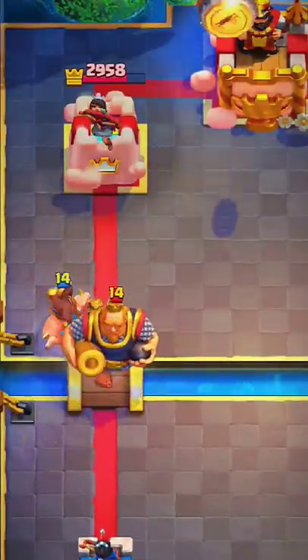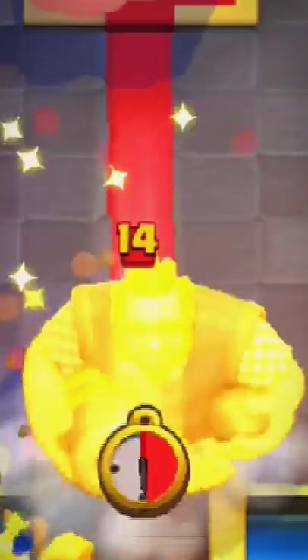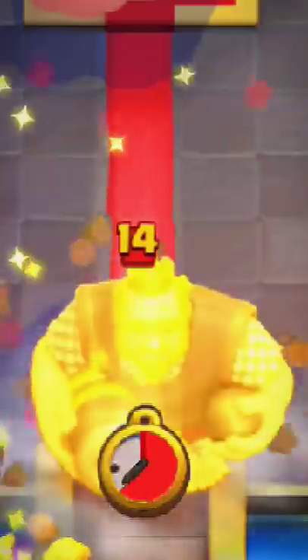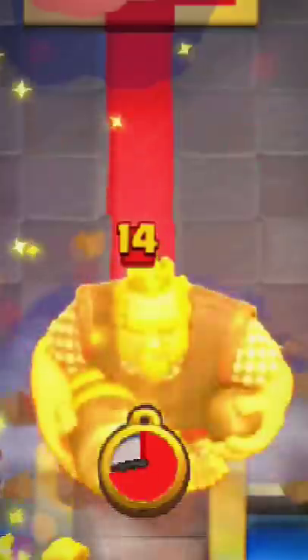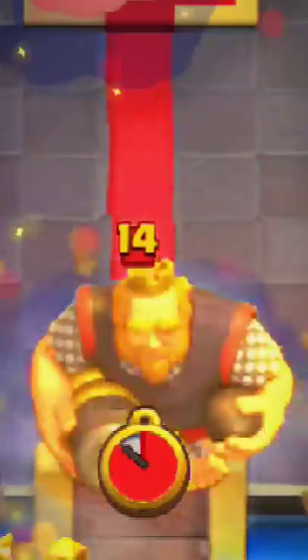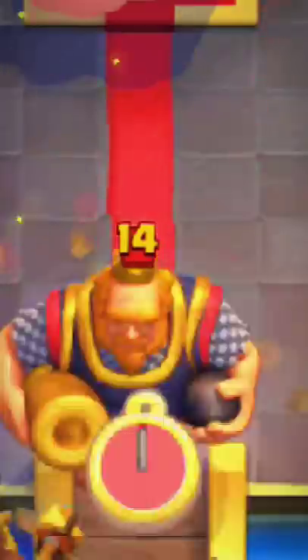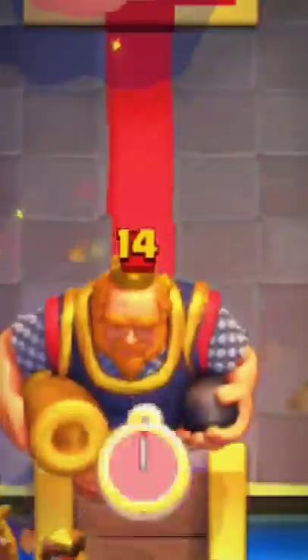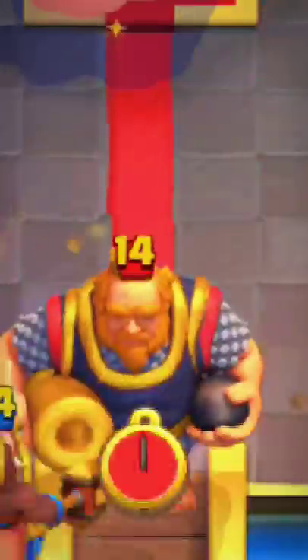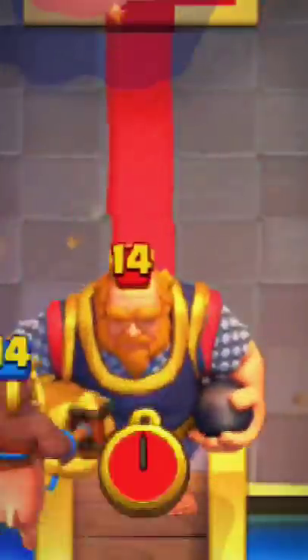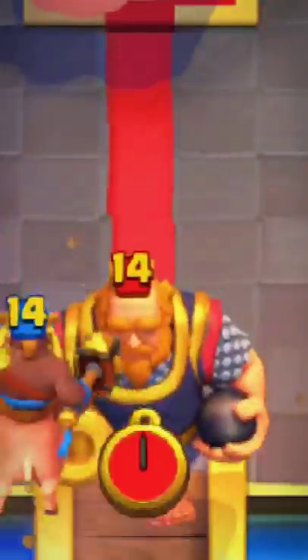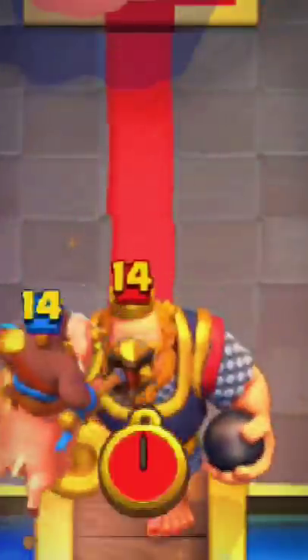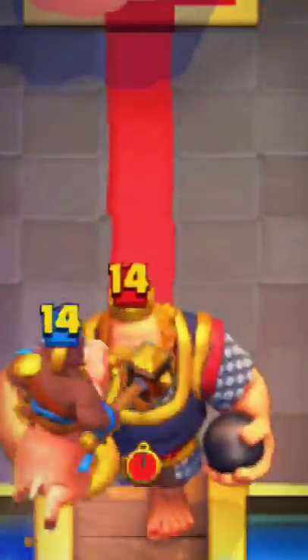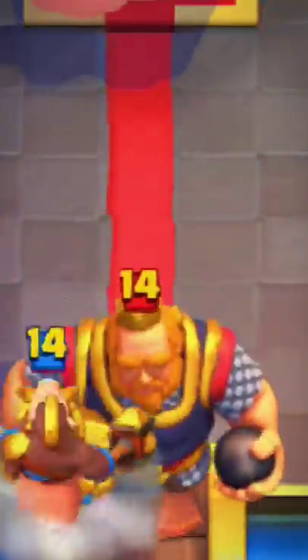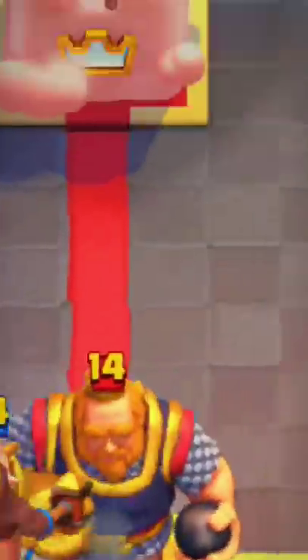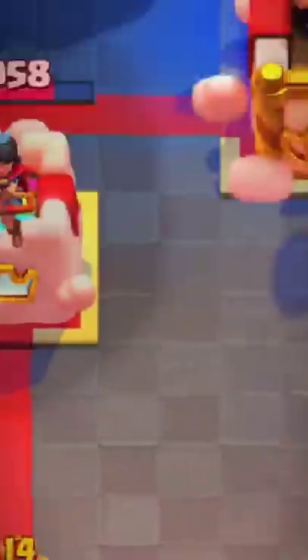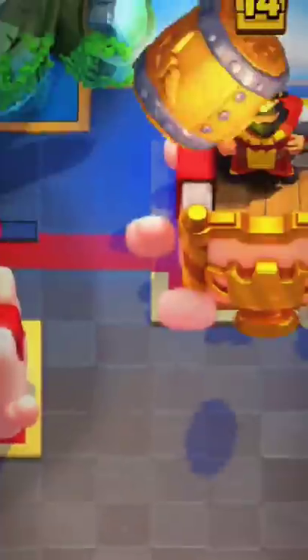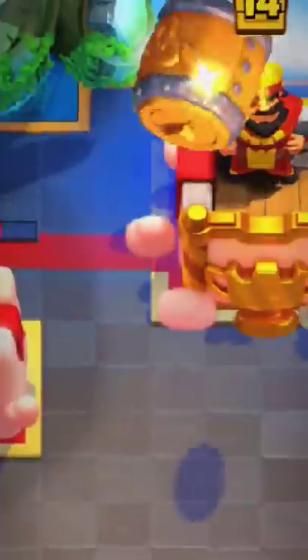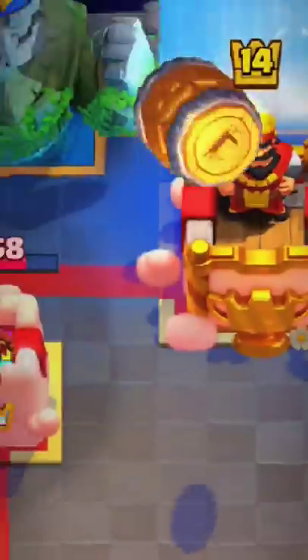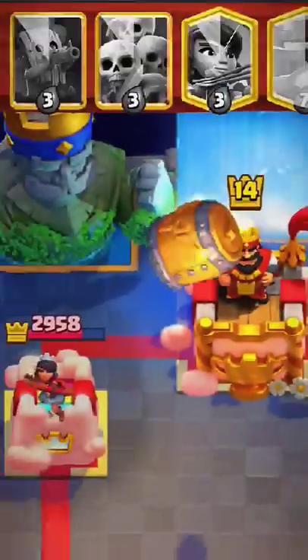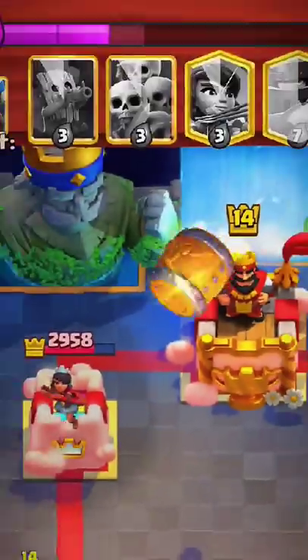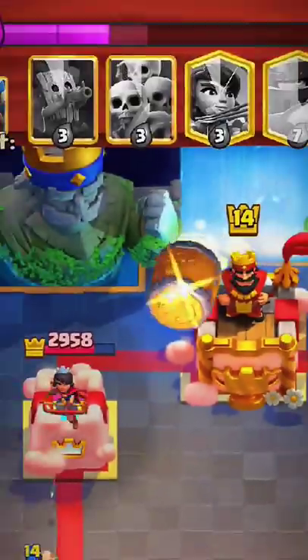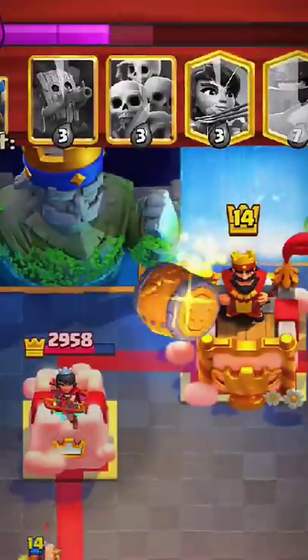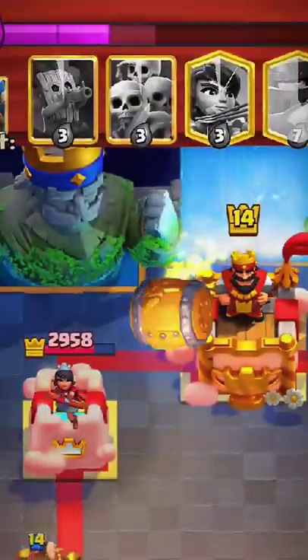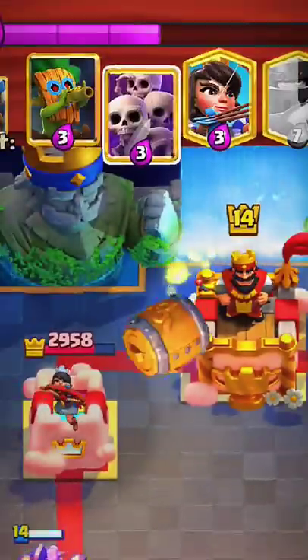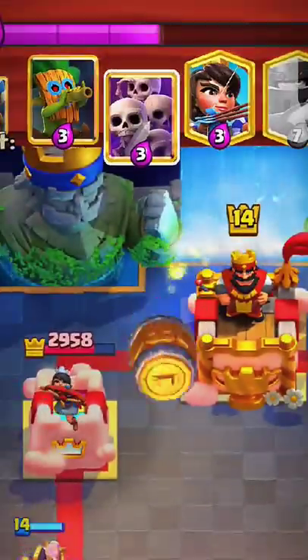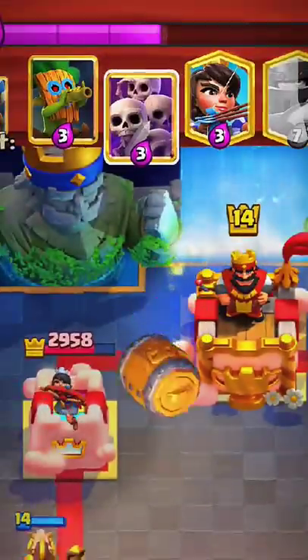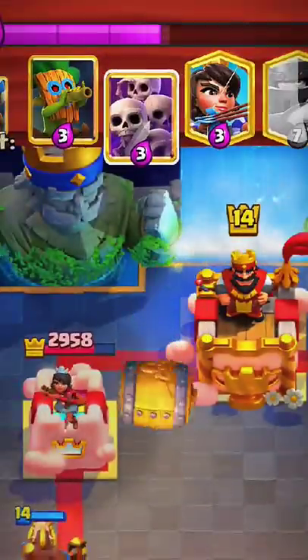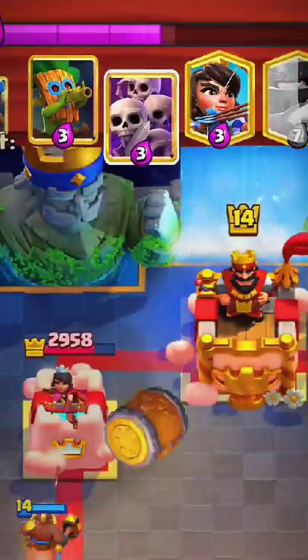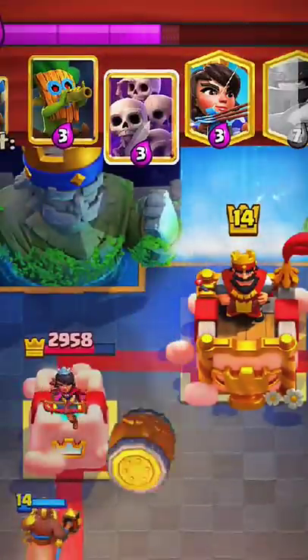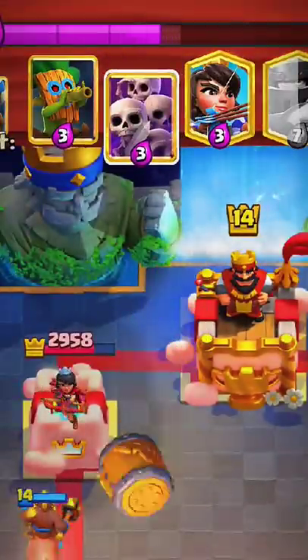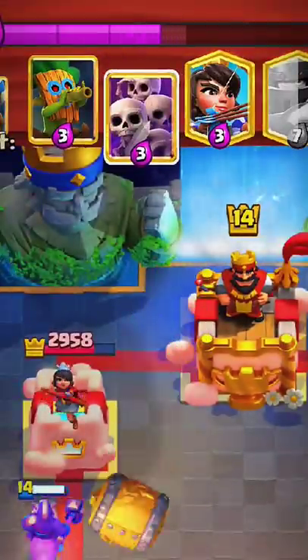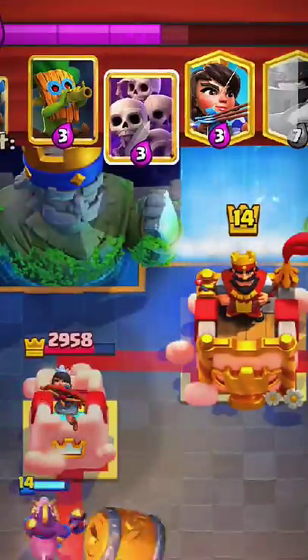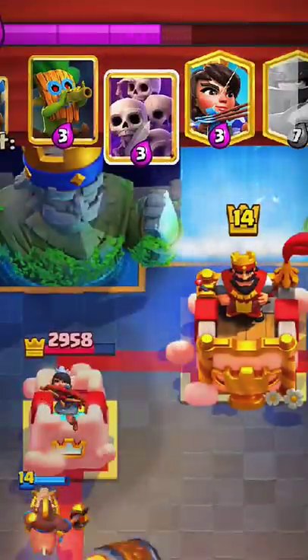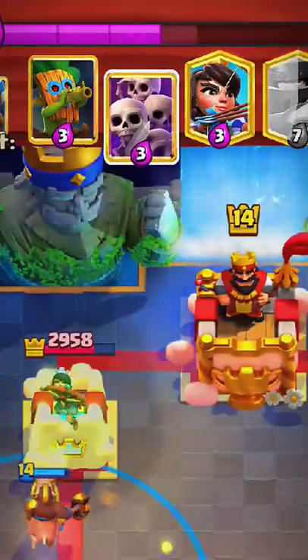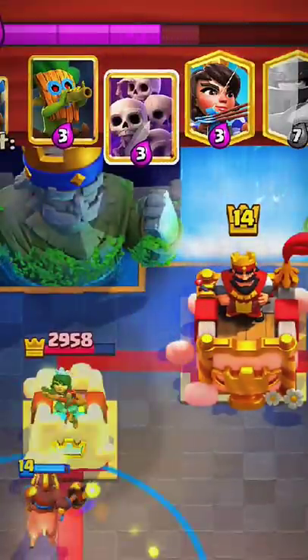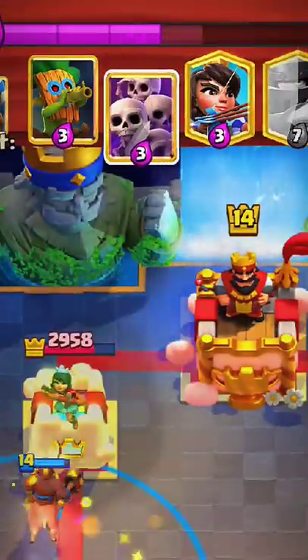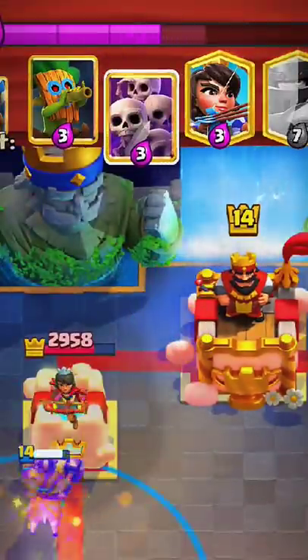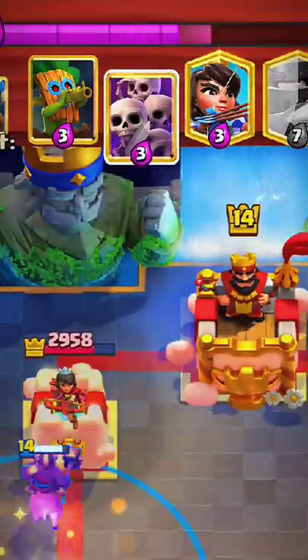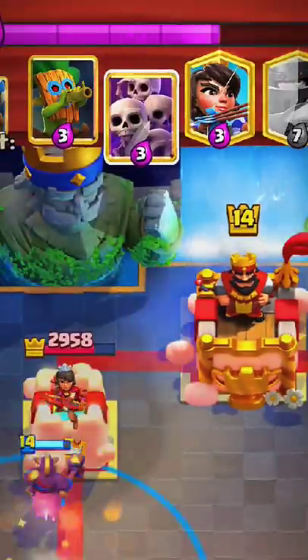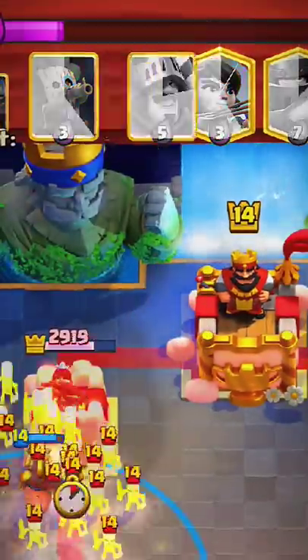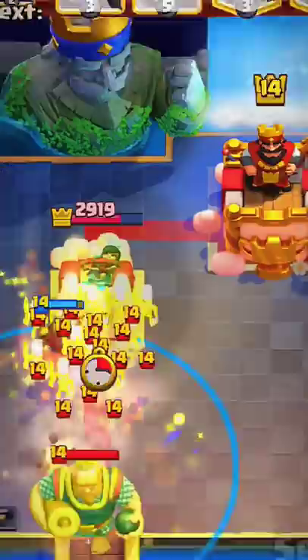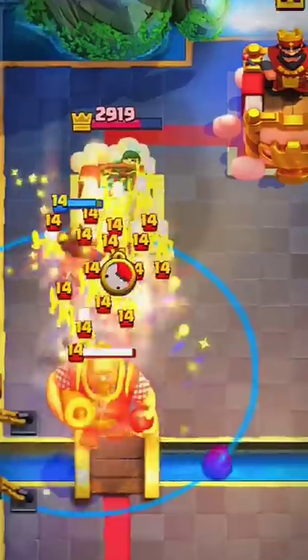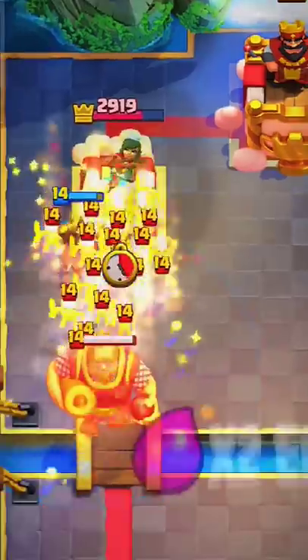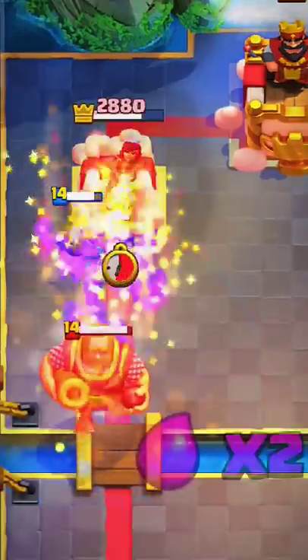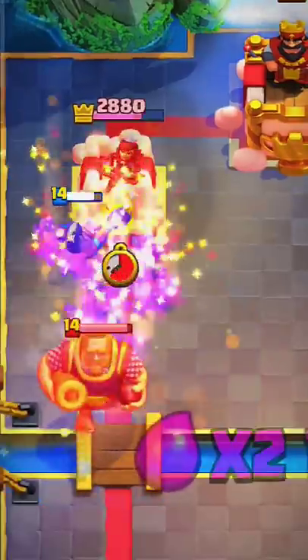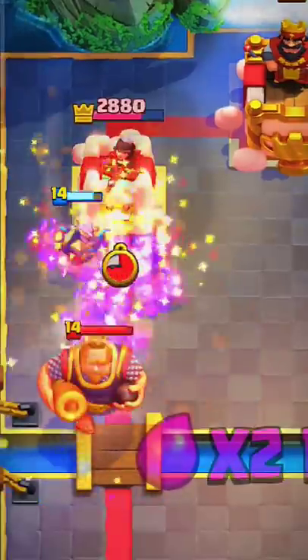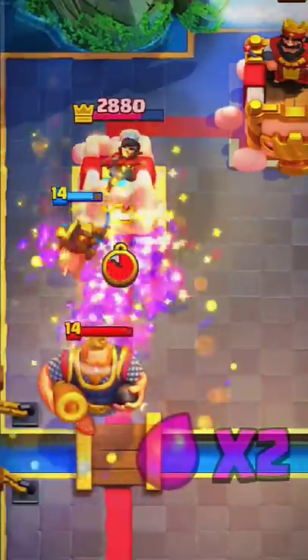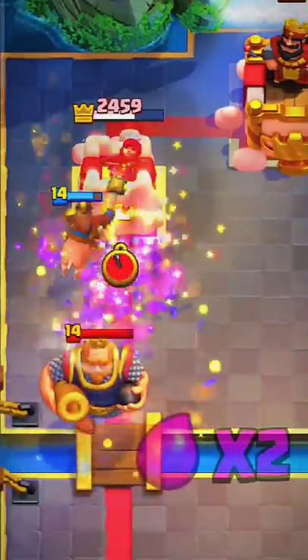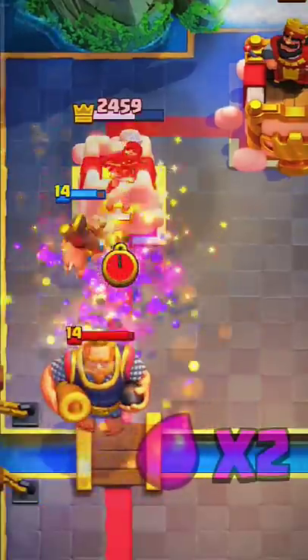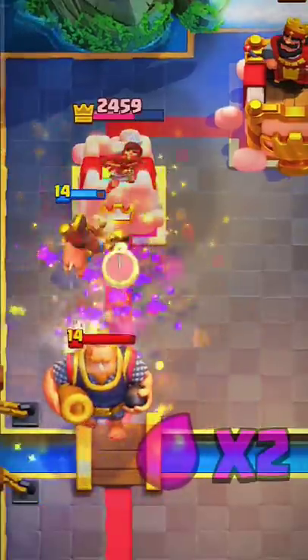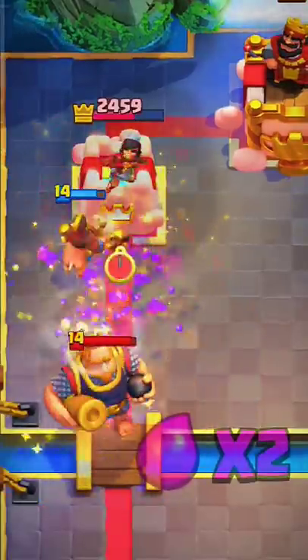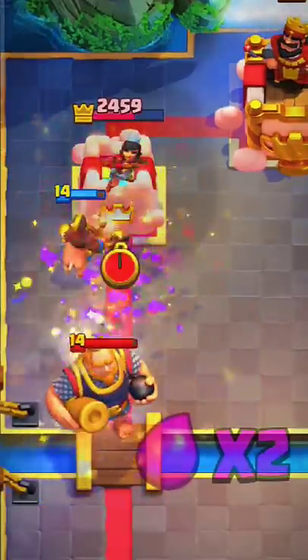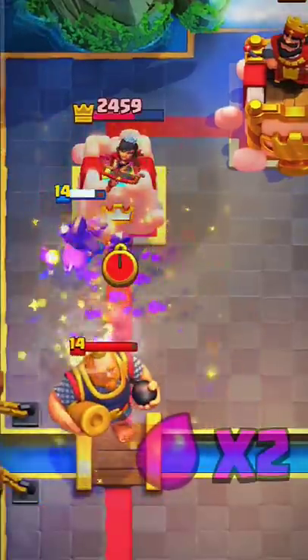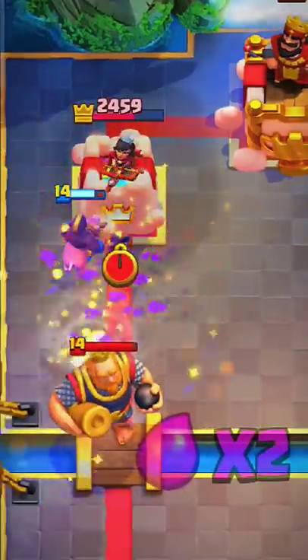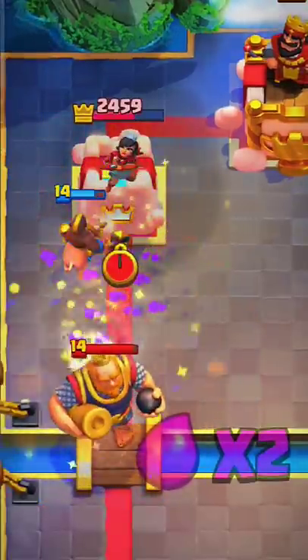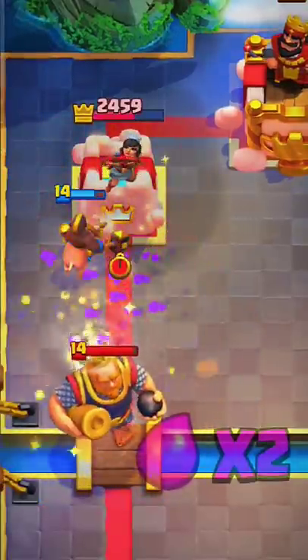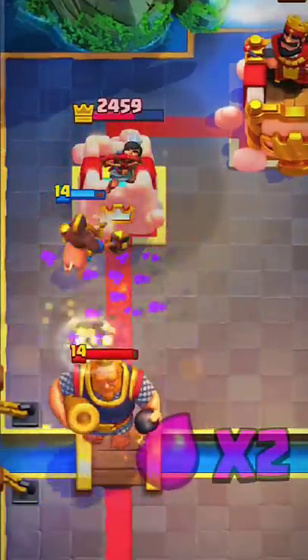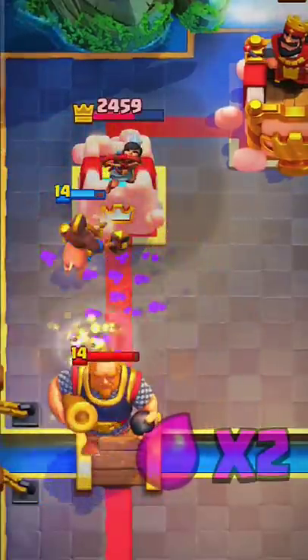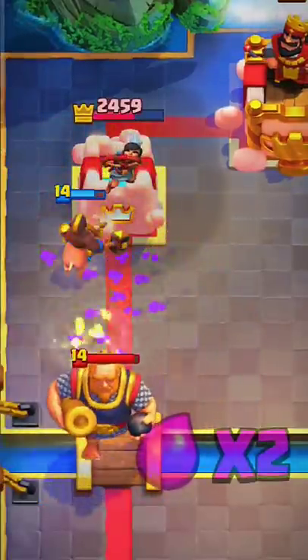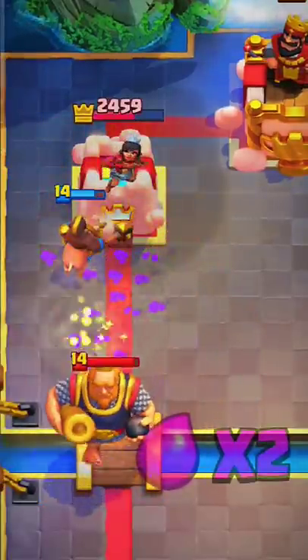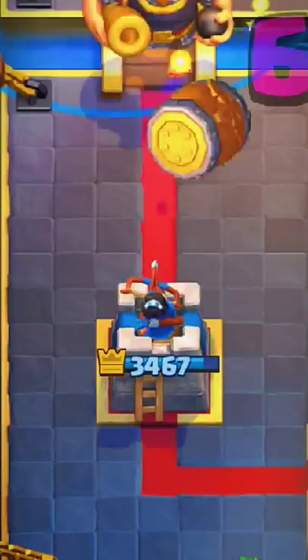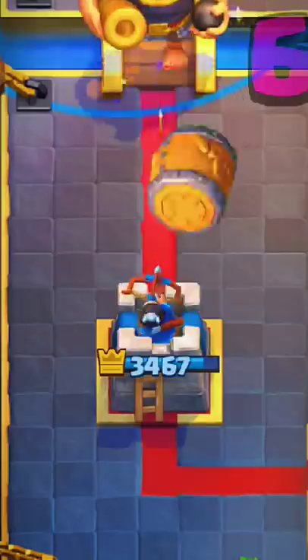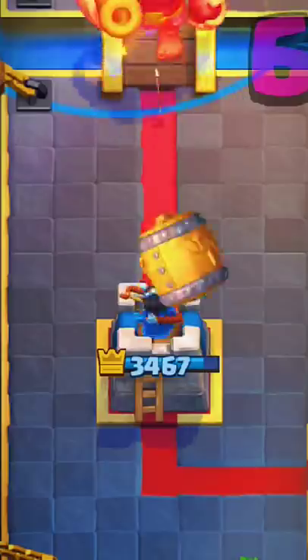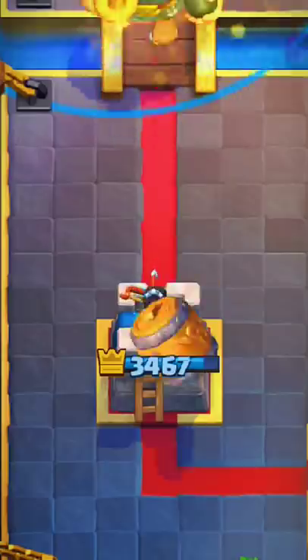In the meantime, he makes an attack with RG and barrel, and I knew that he would defend with Skarmy. I throw a tornado so as to pull the RG and hit the army, and the barrel was sent flying behind the tower.